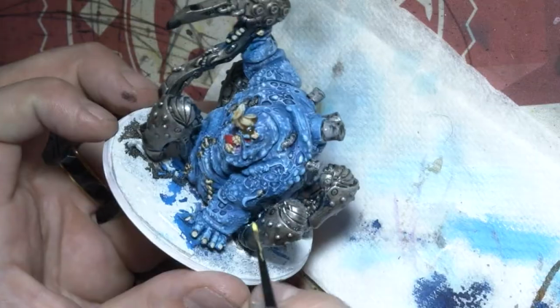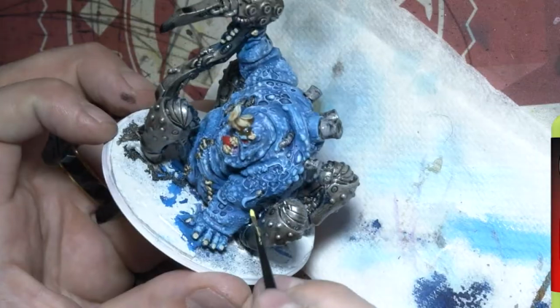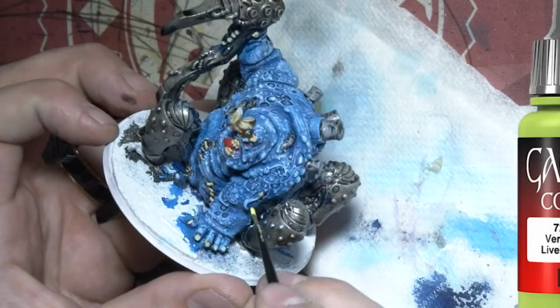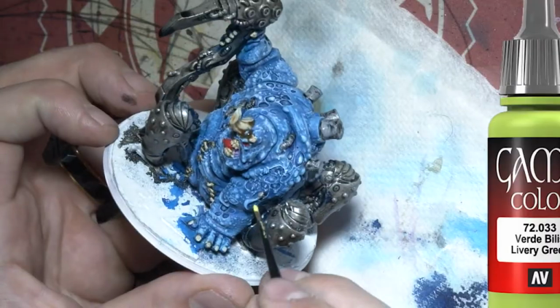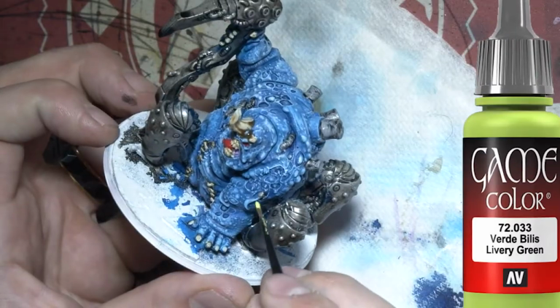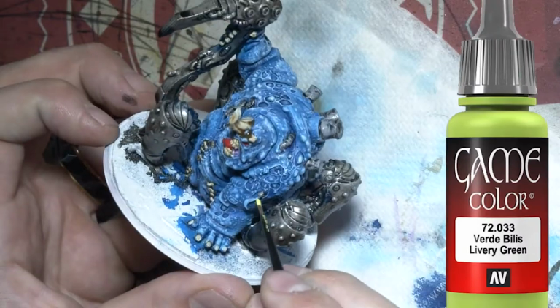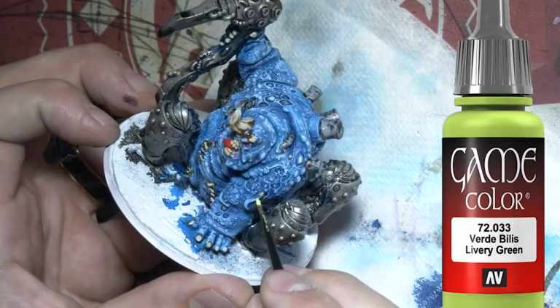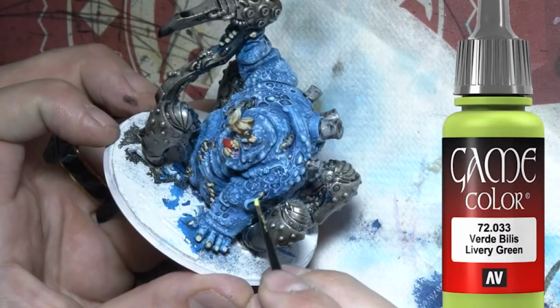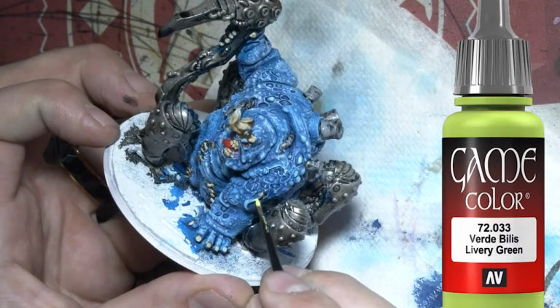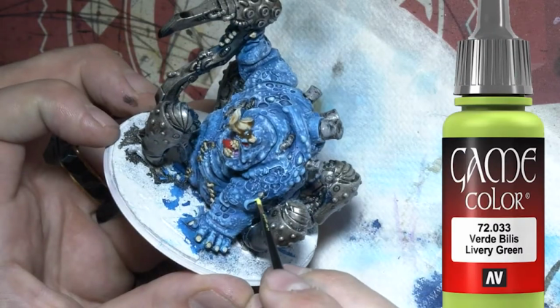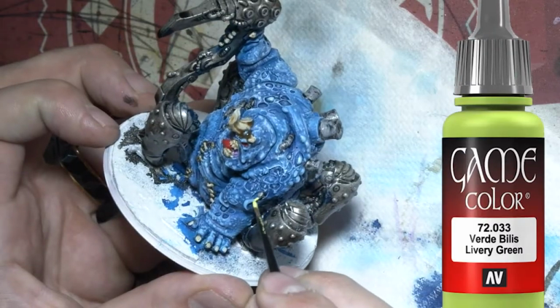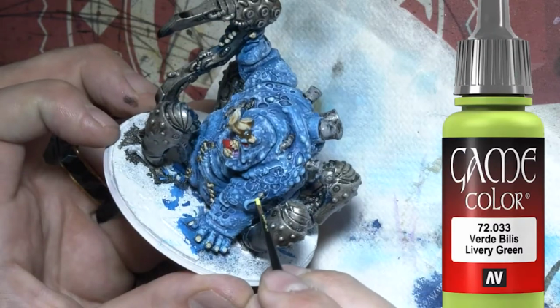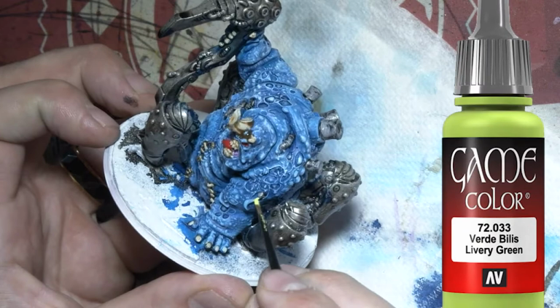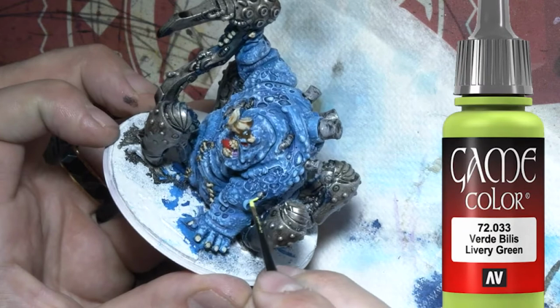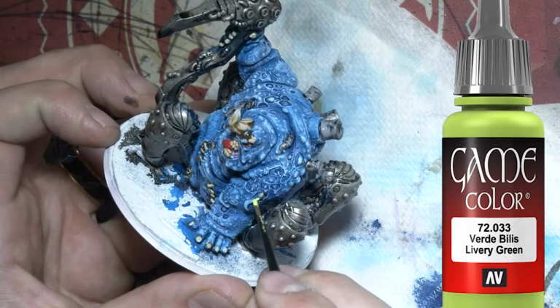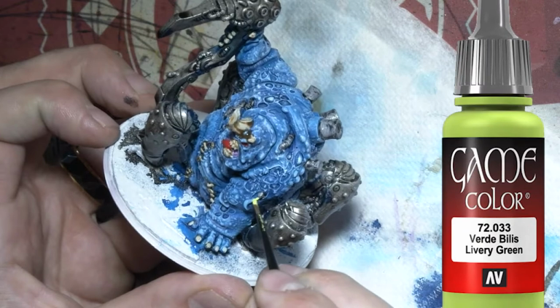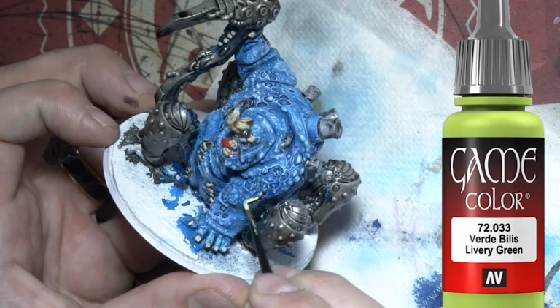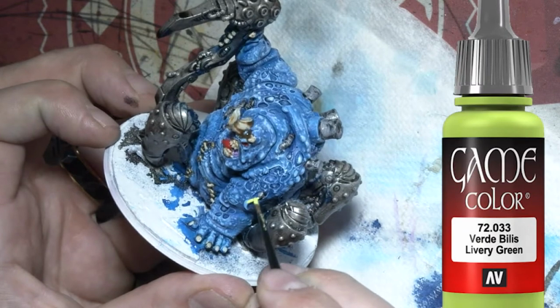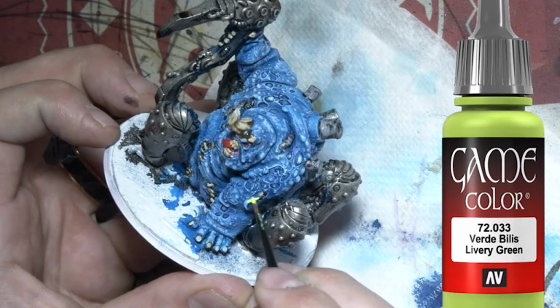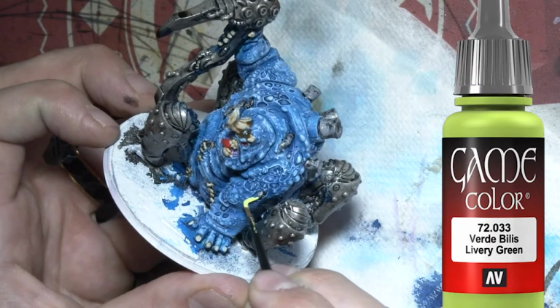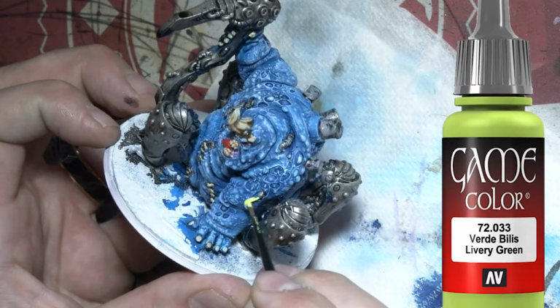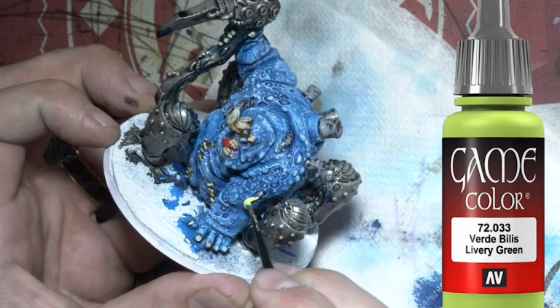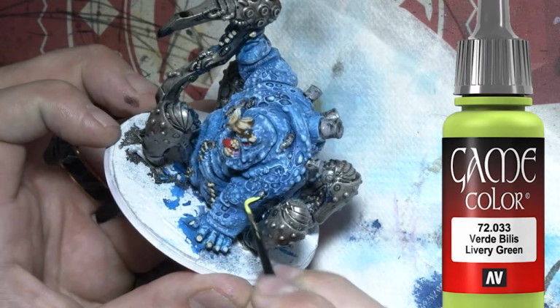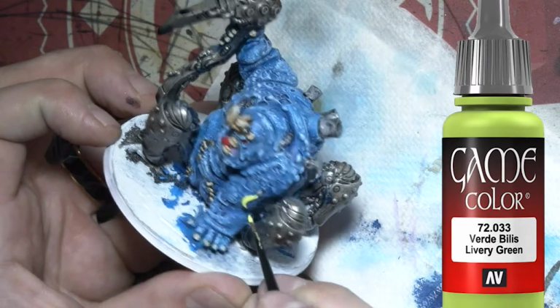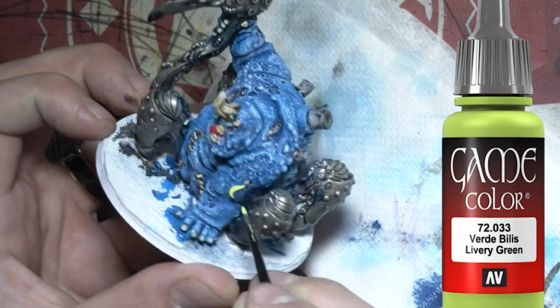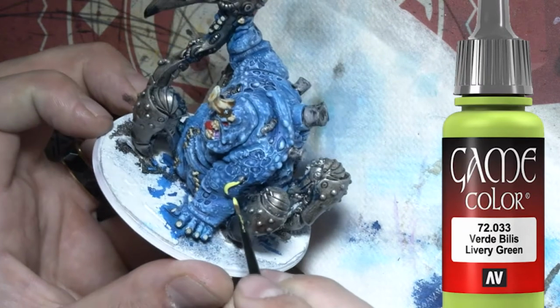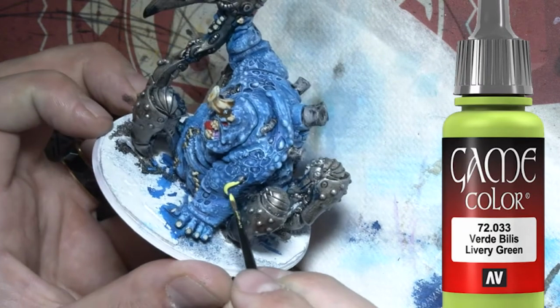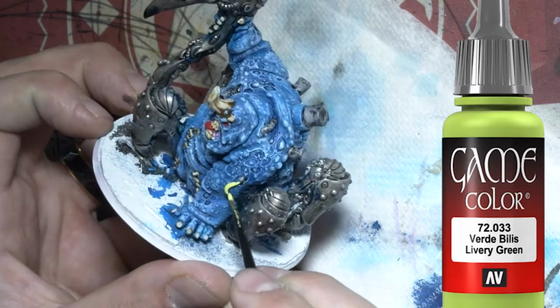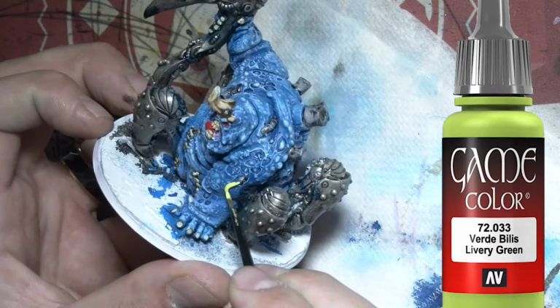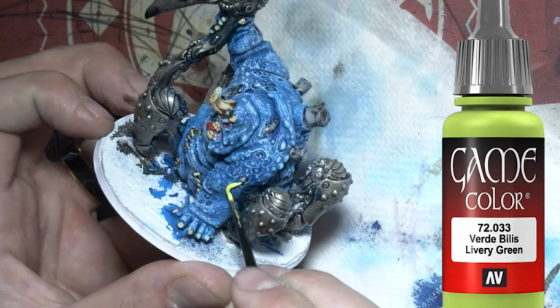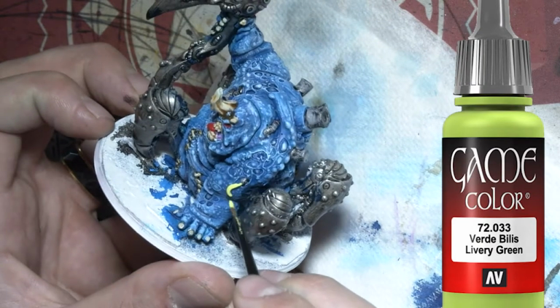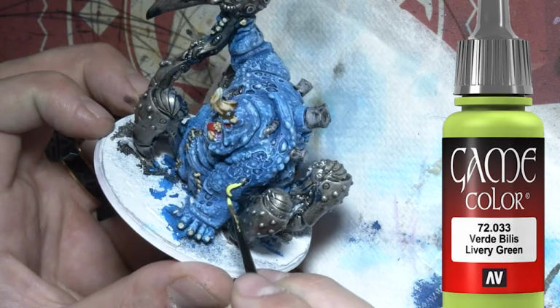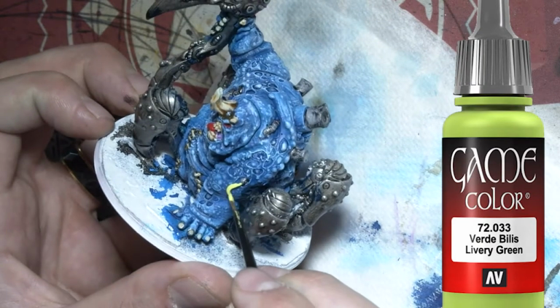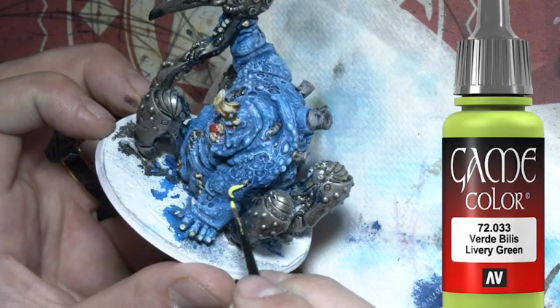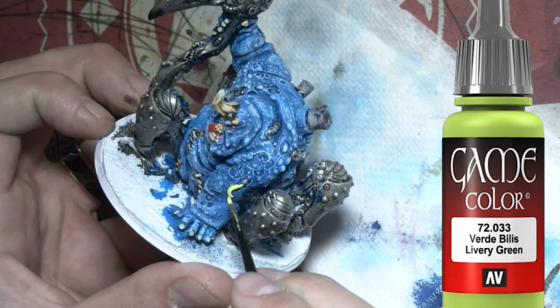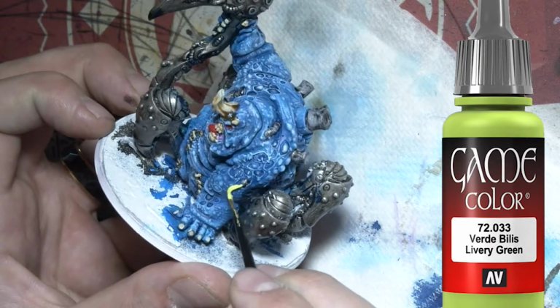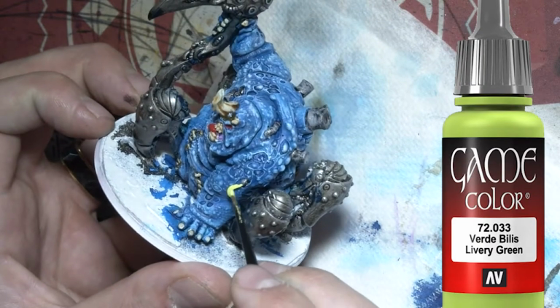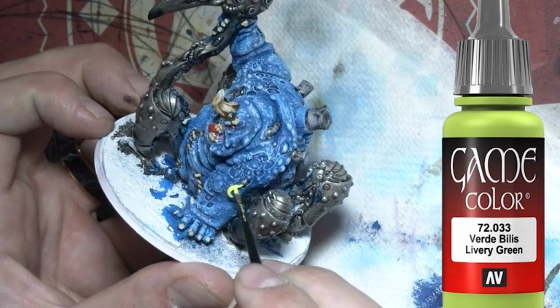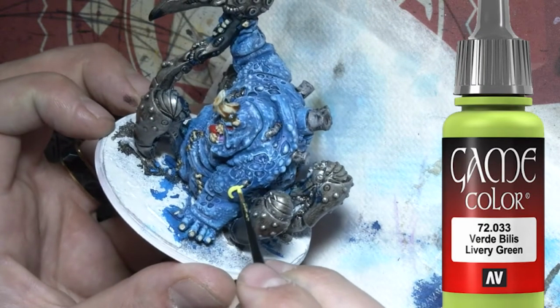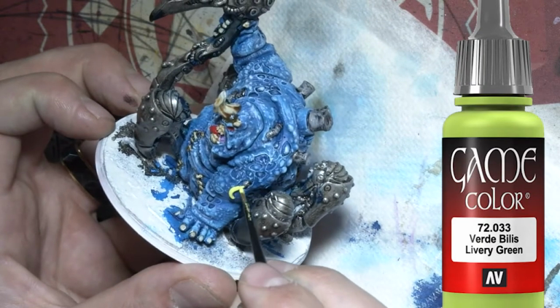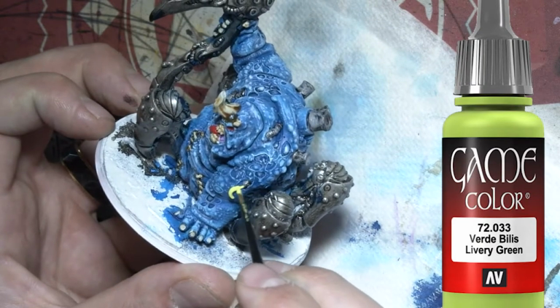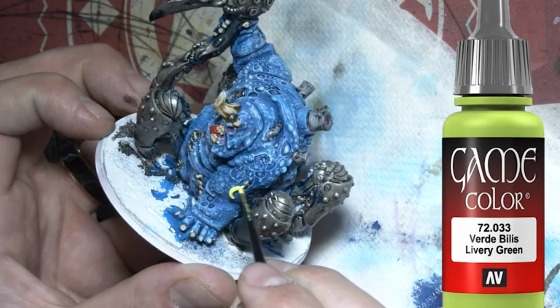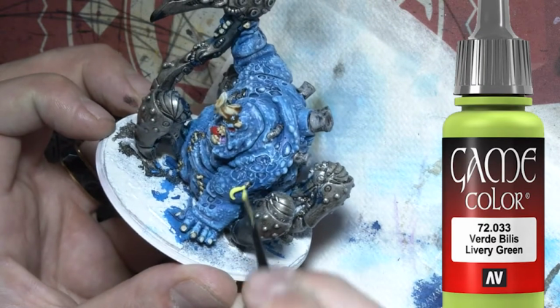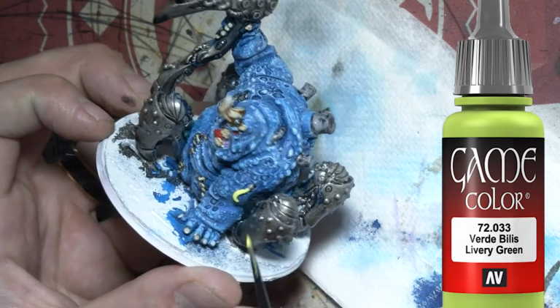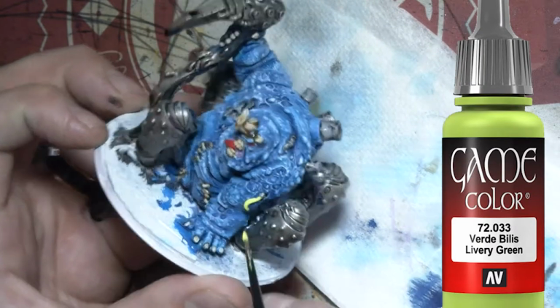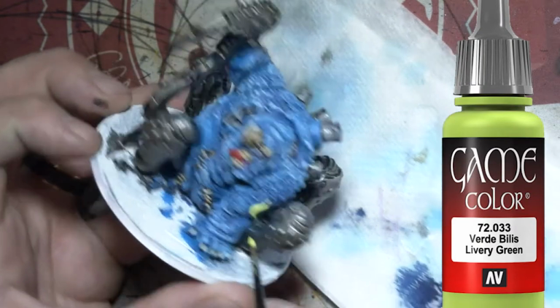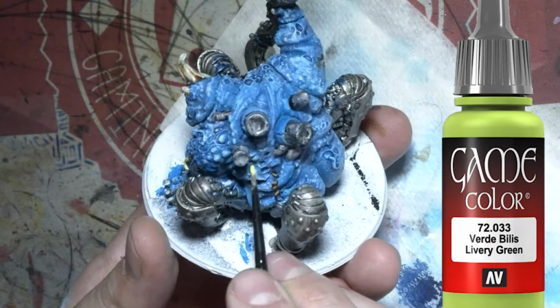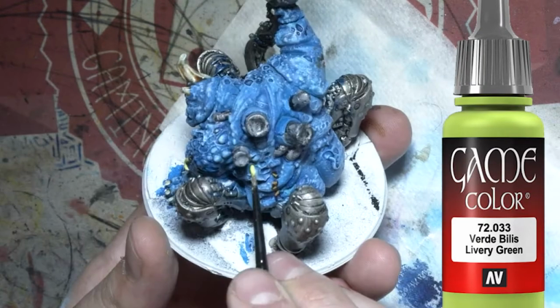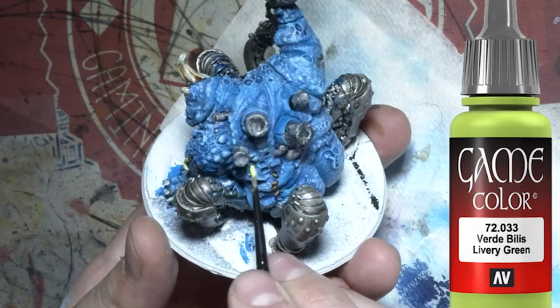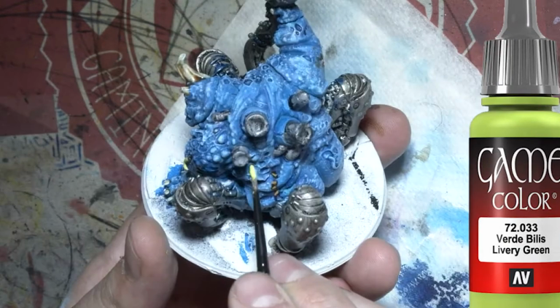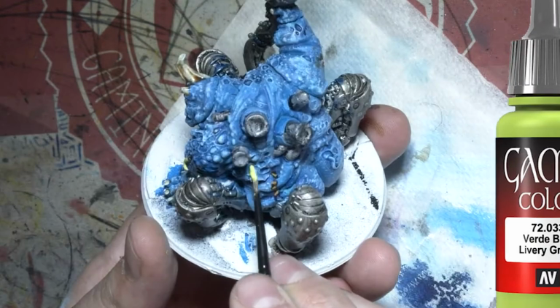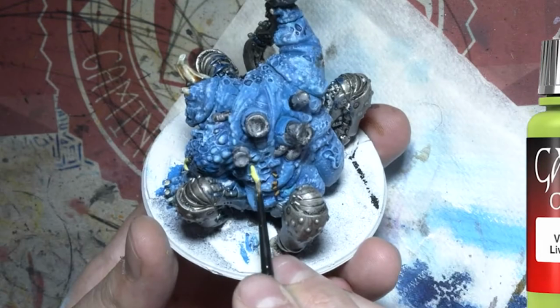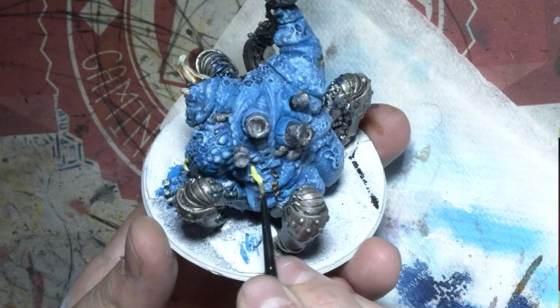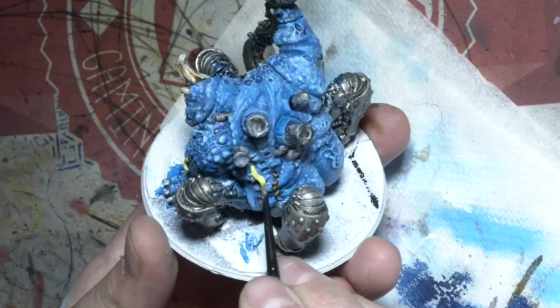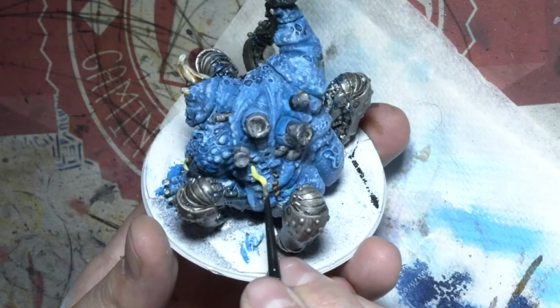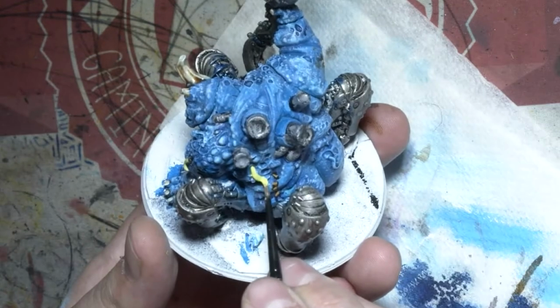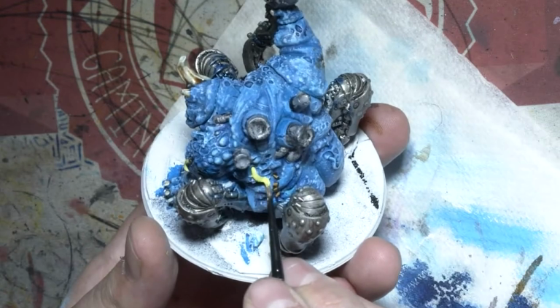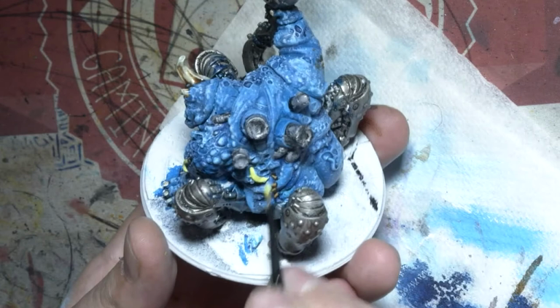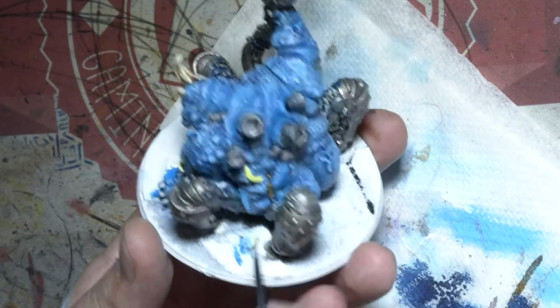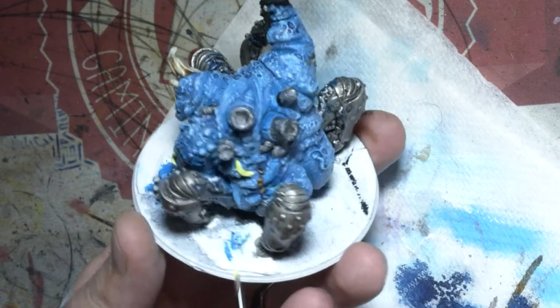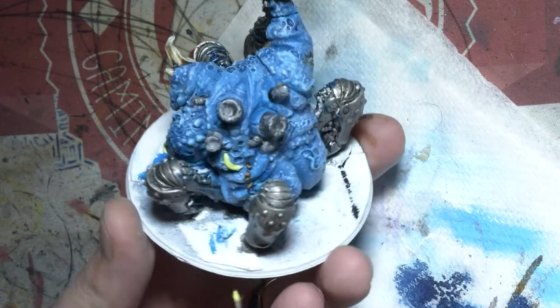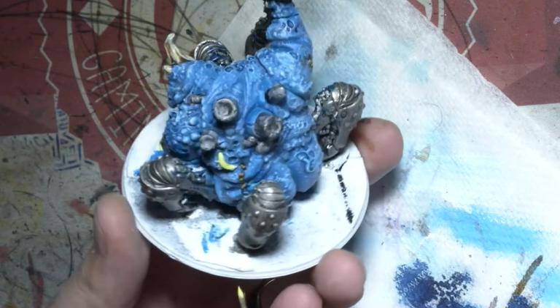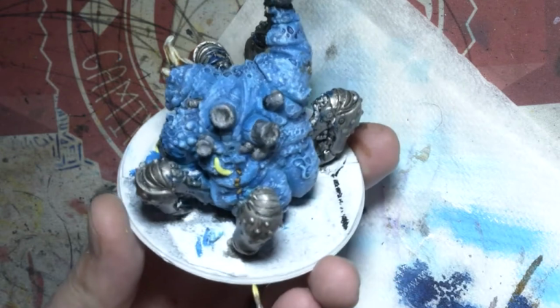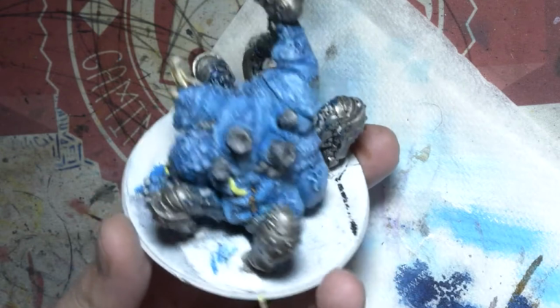Here I noticed that there are a couple of little tubes and stuff running from his body so I decided I'd put a nice fluoro green over all the tubes.